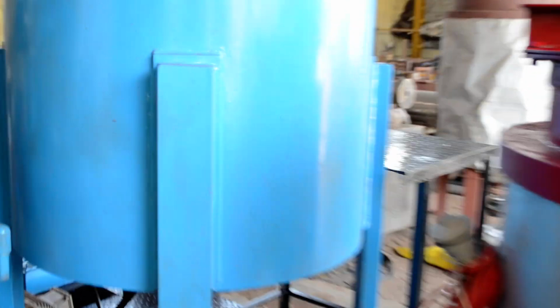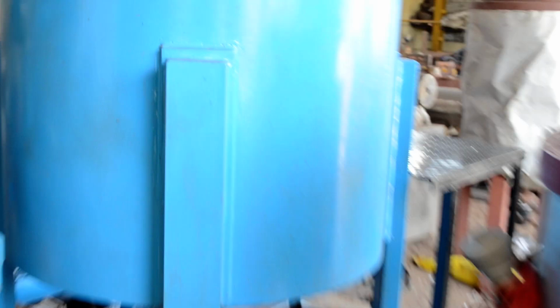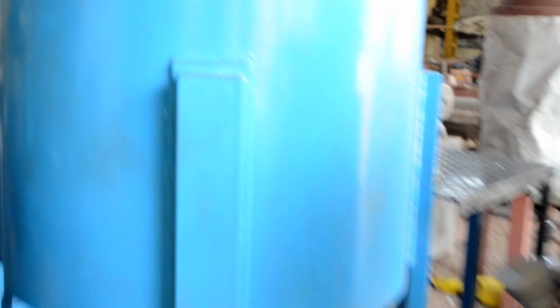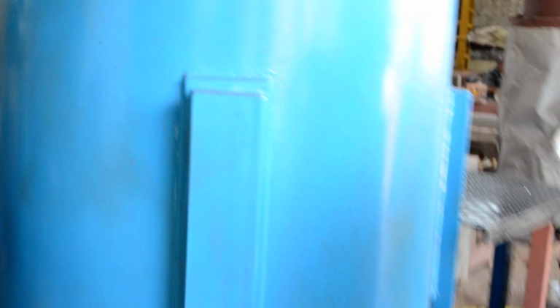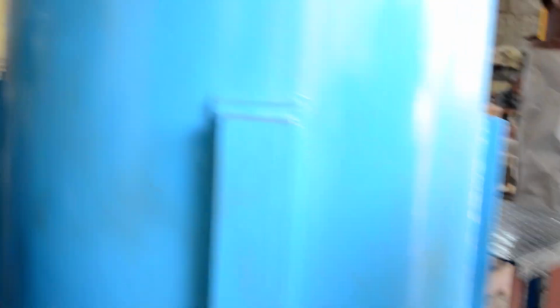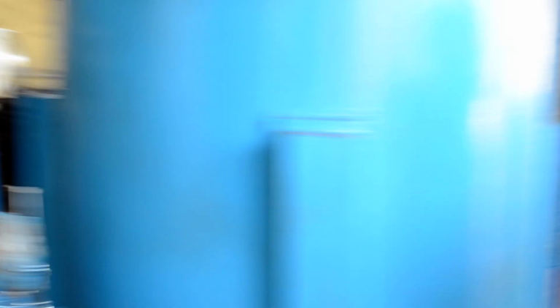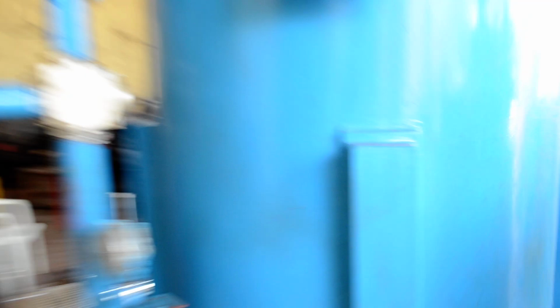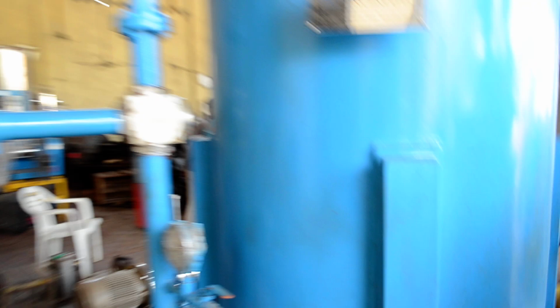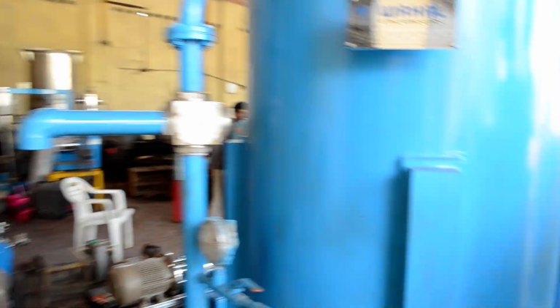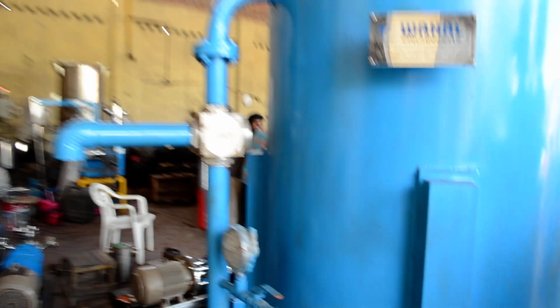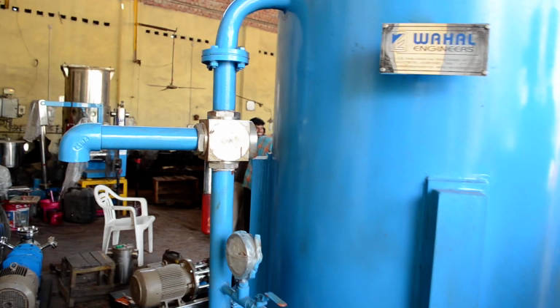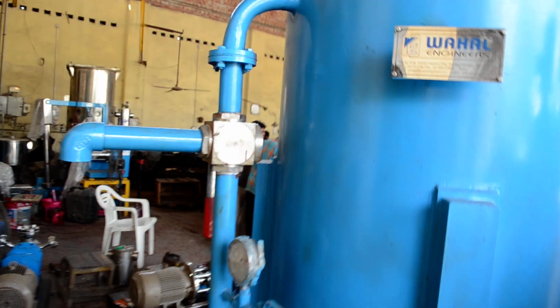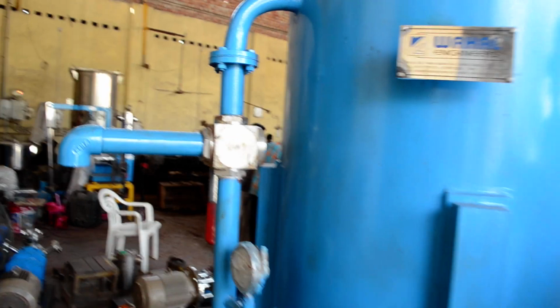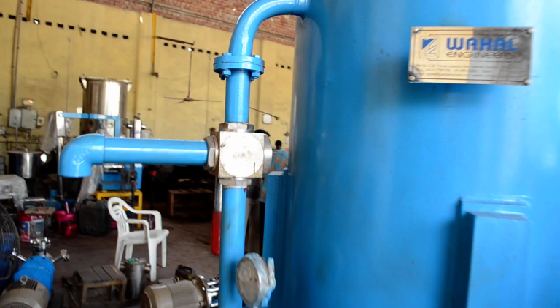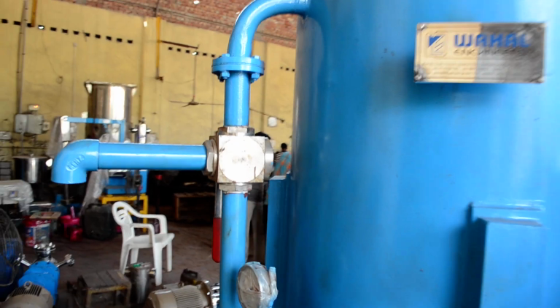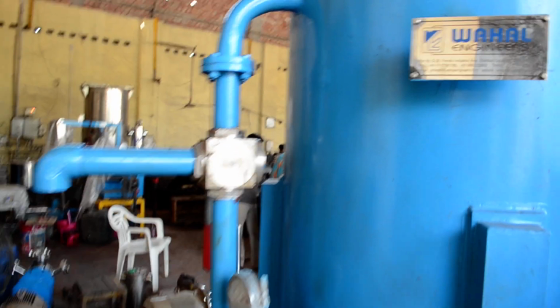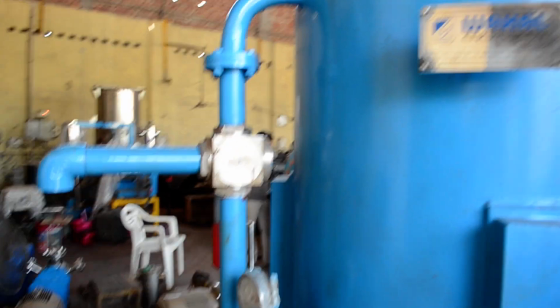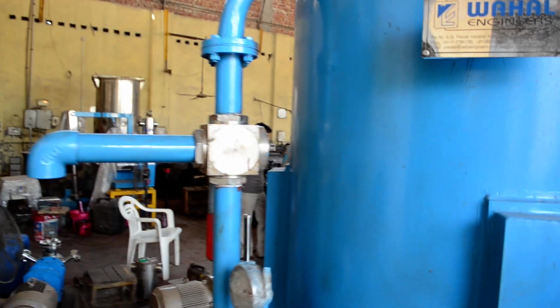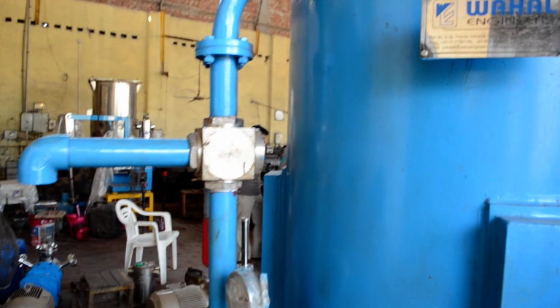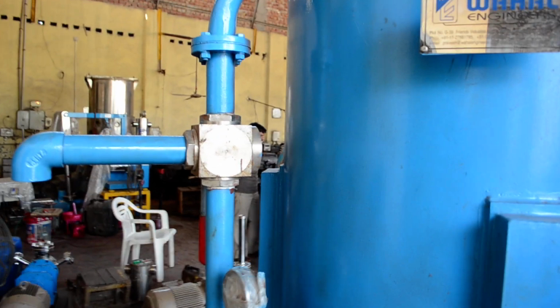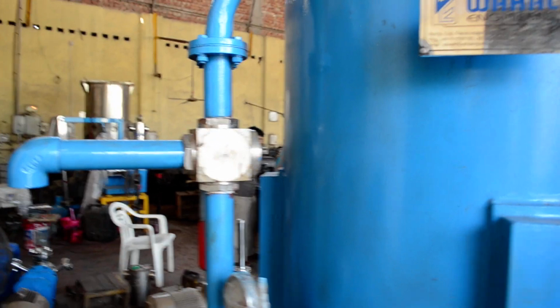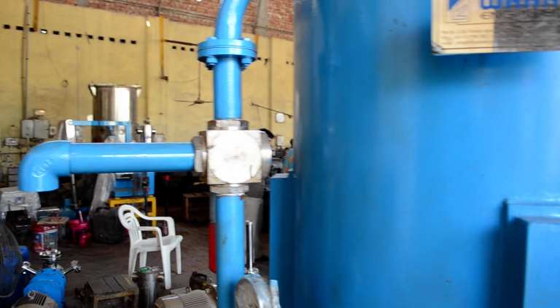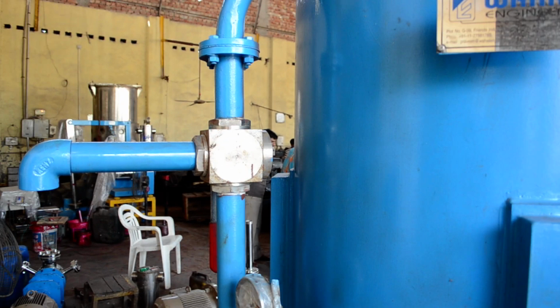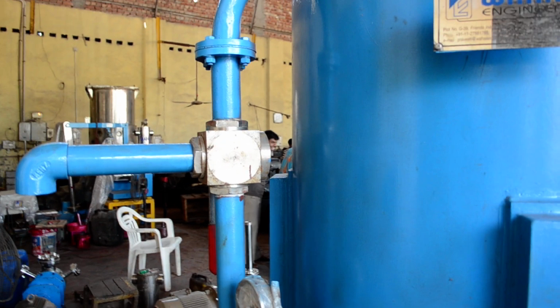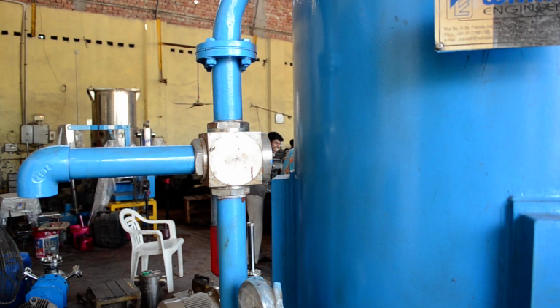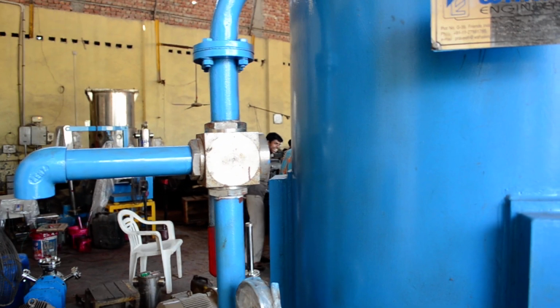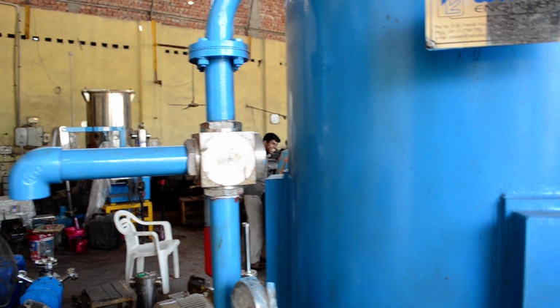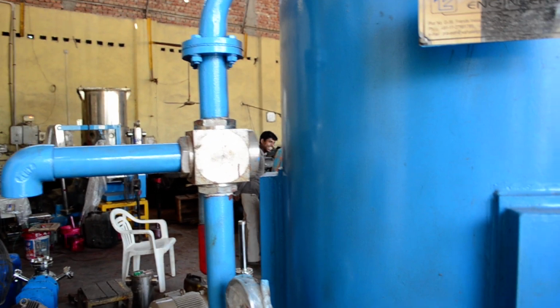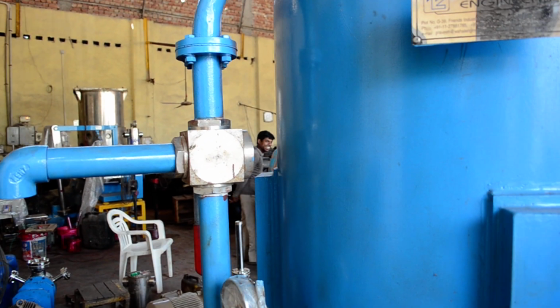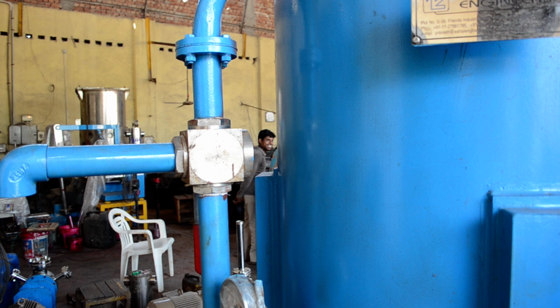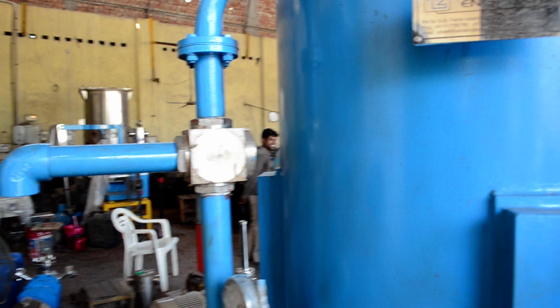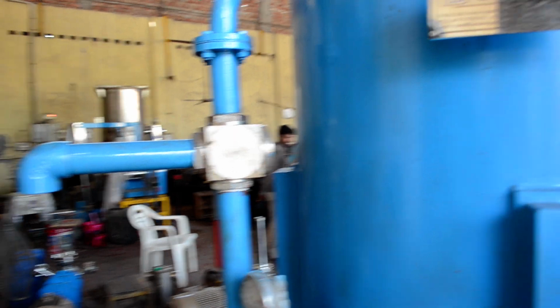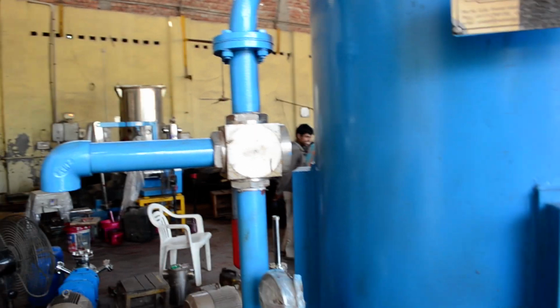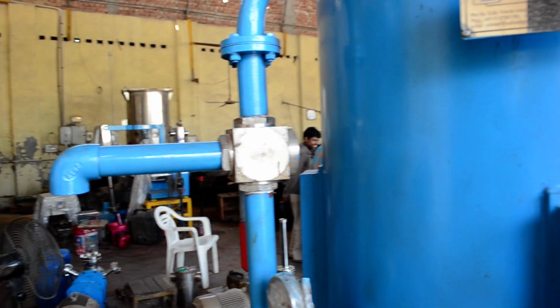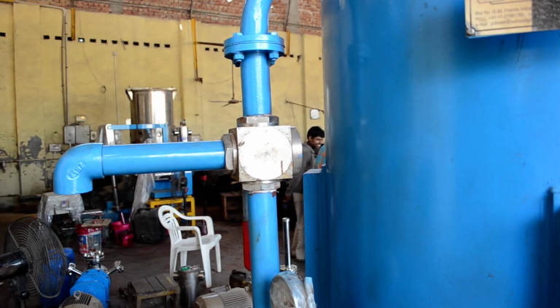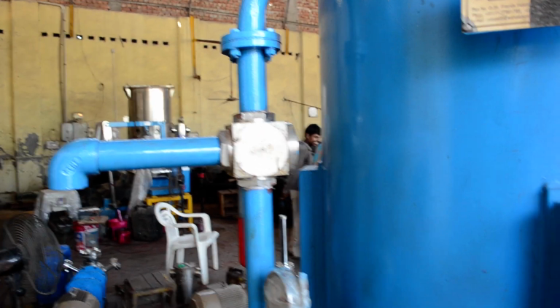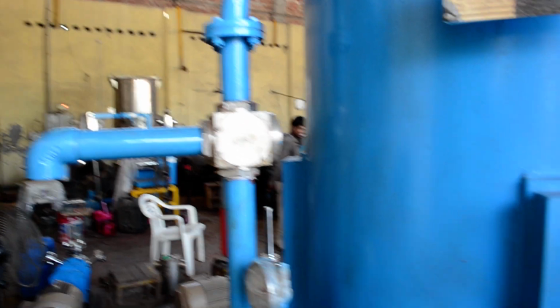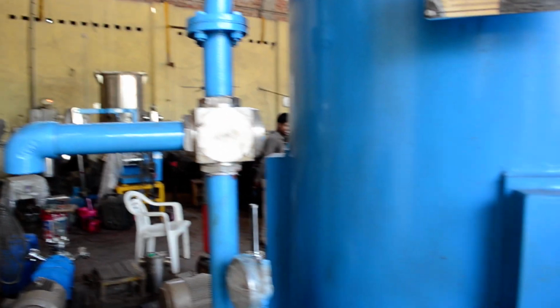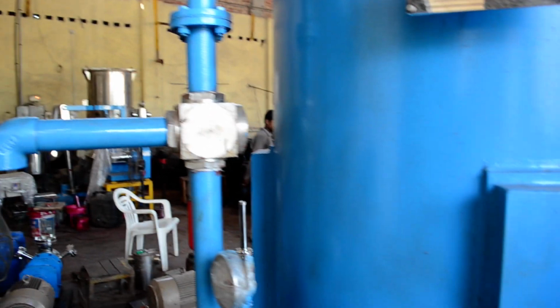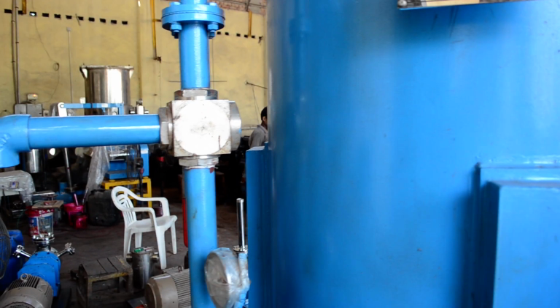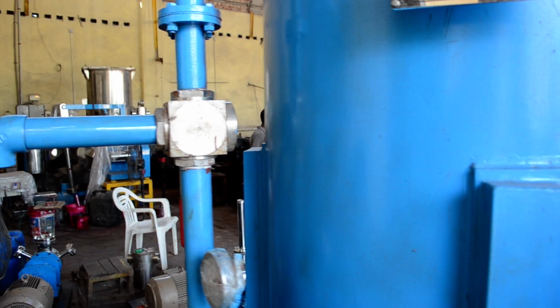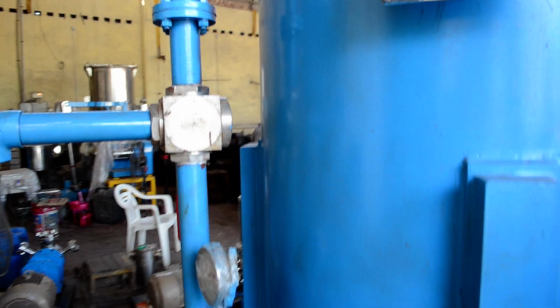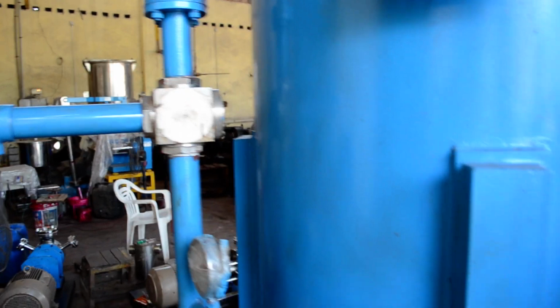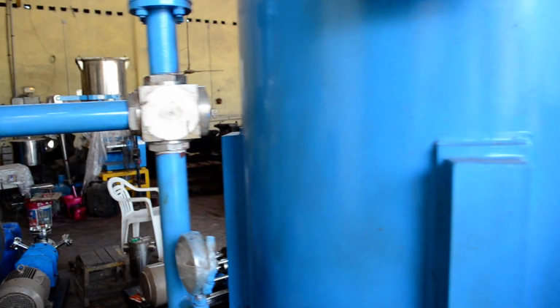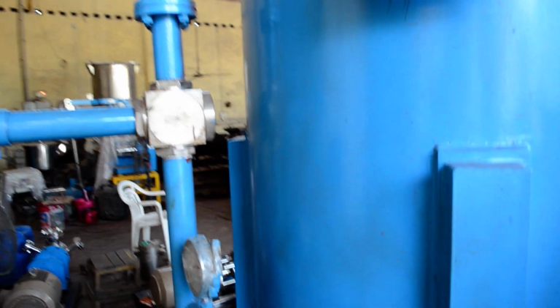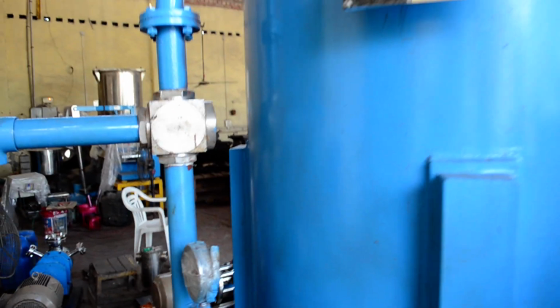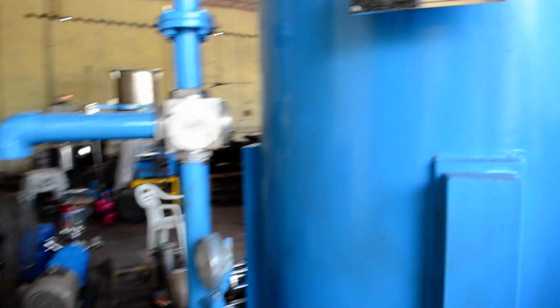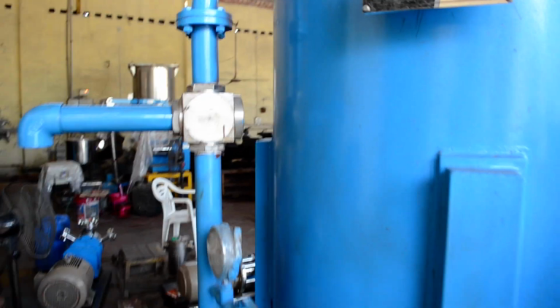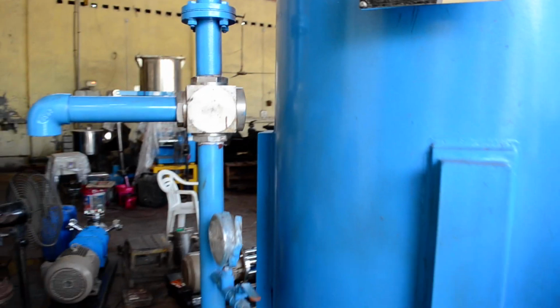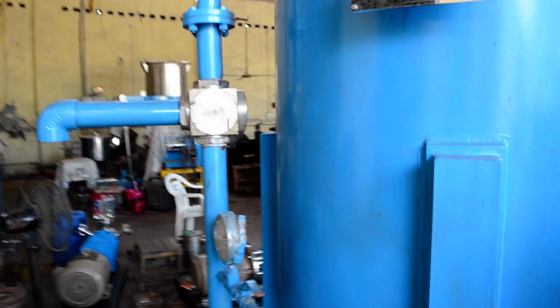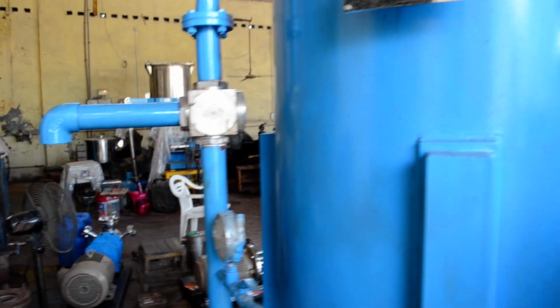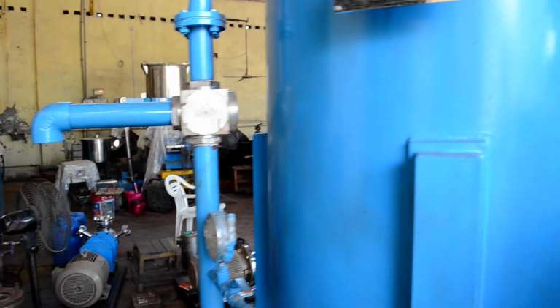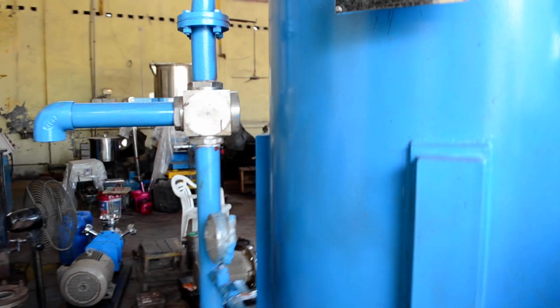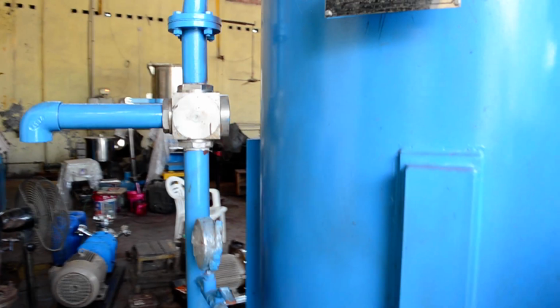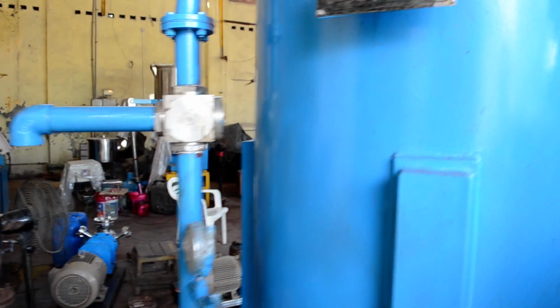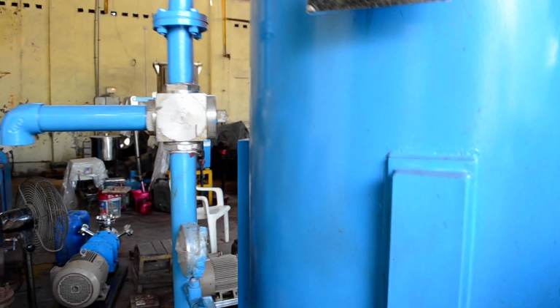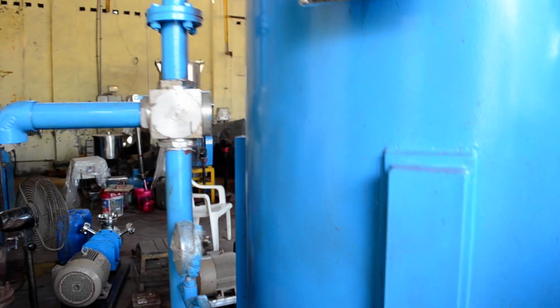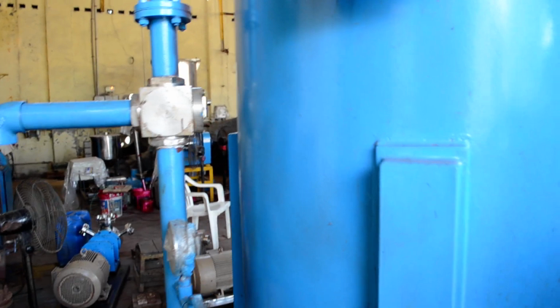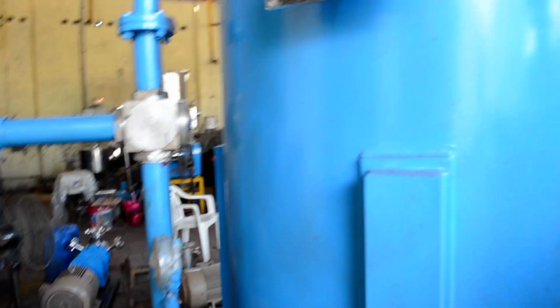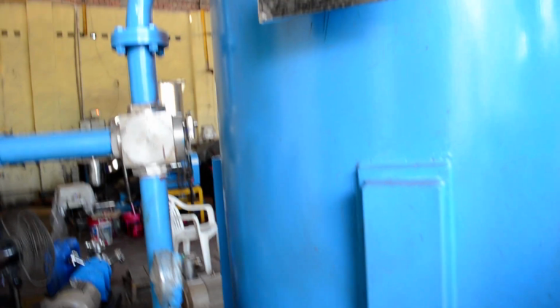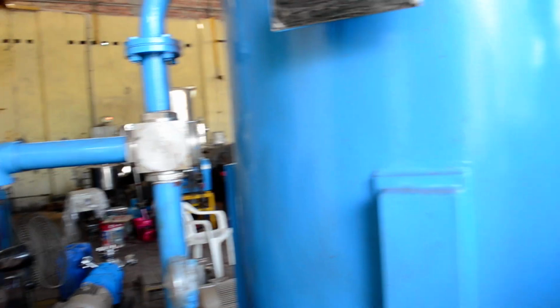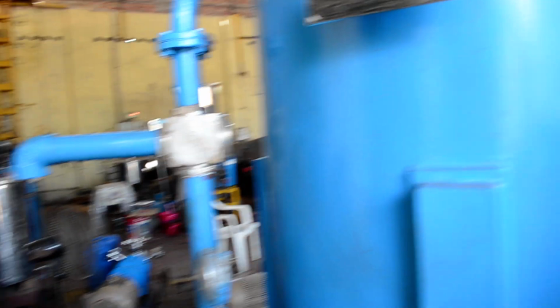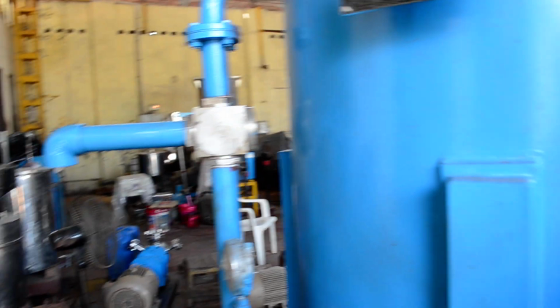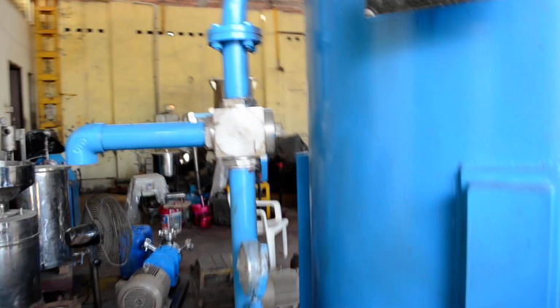This is the final line through which the finished water bitumen emulsion can be taken out of the system.